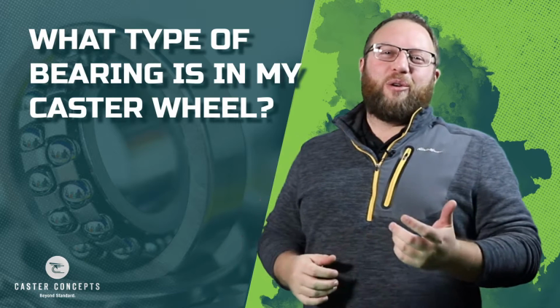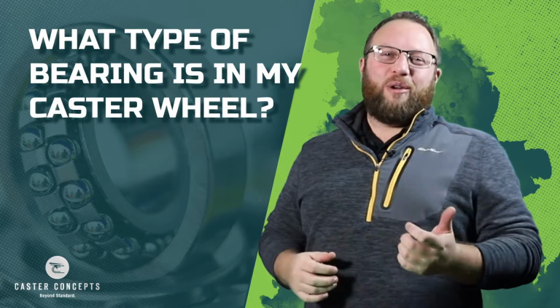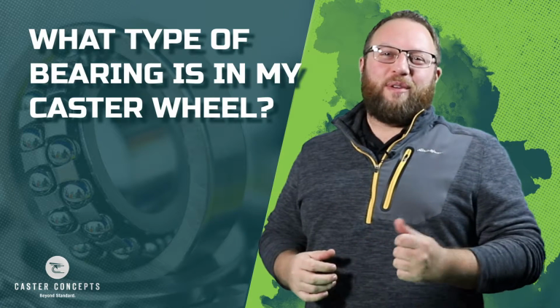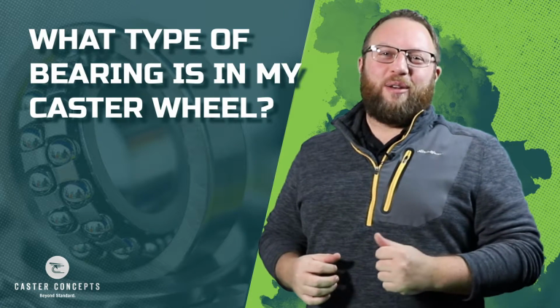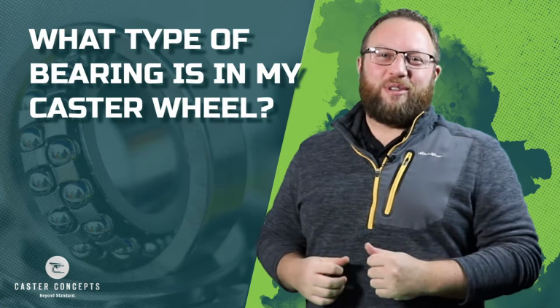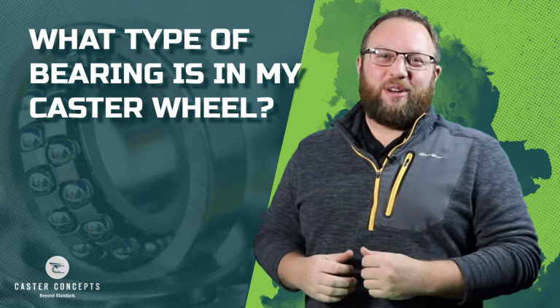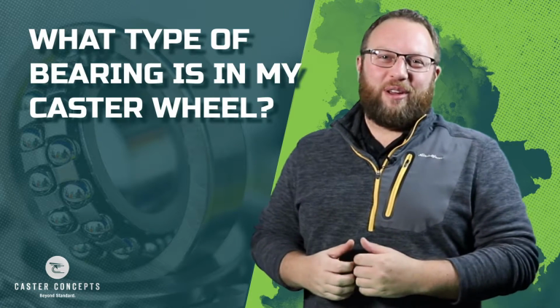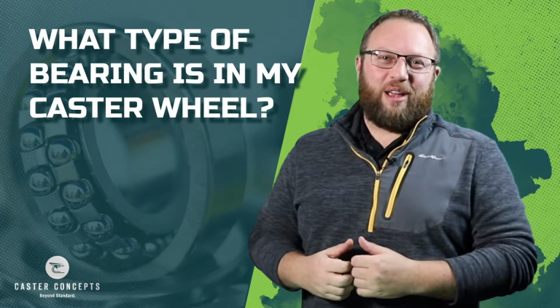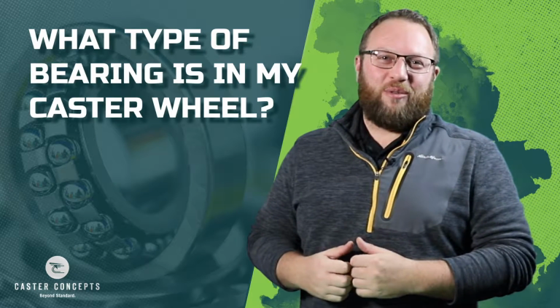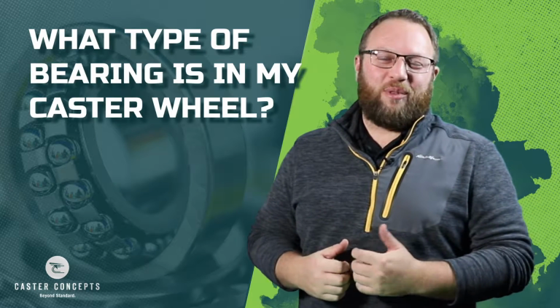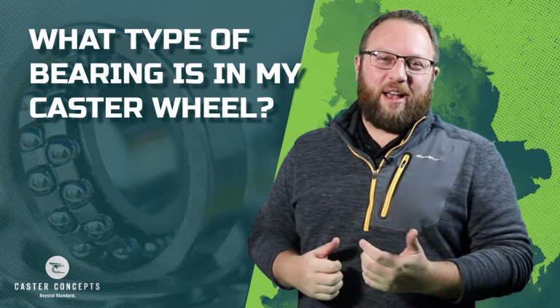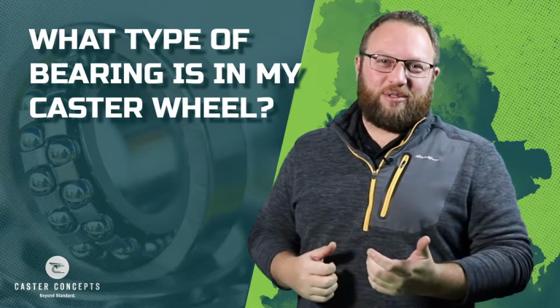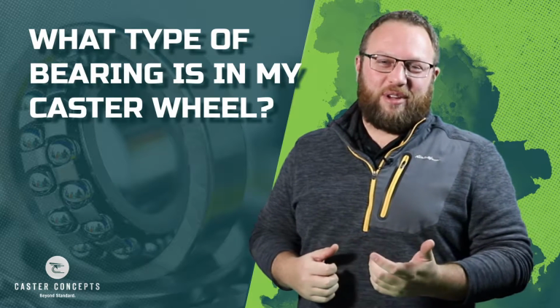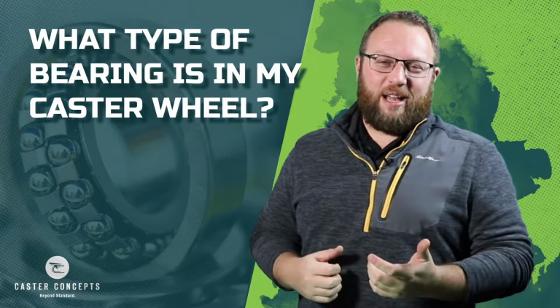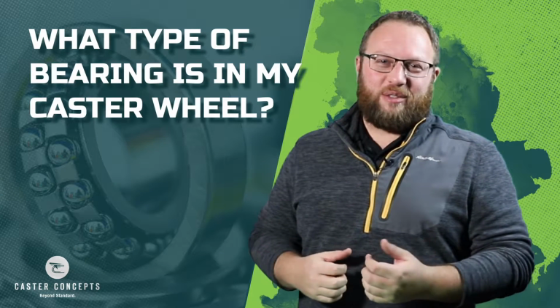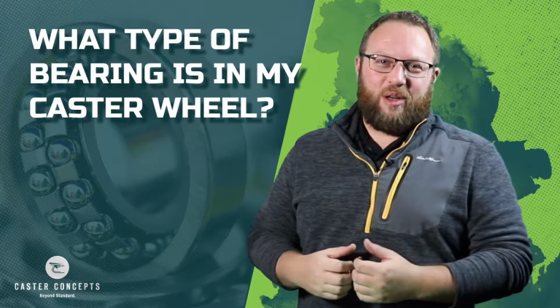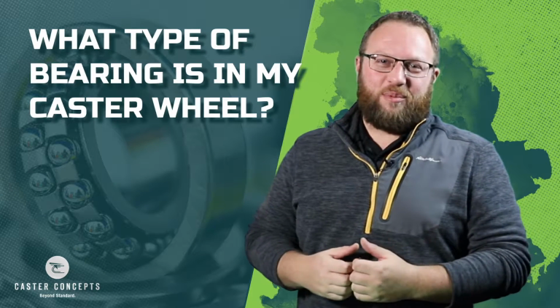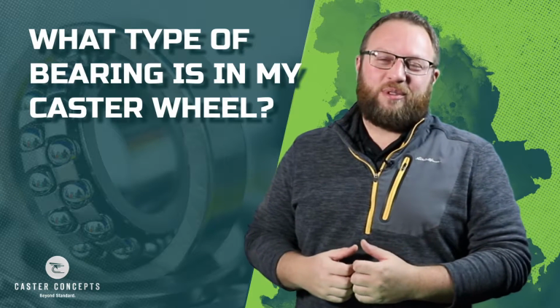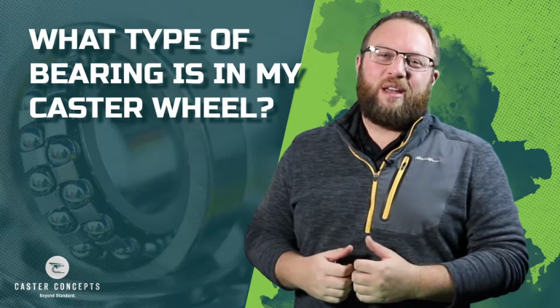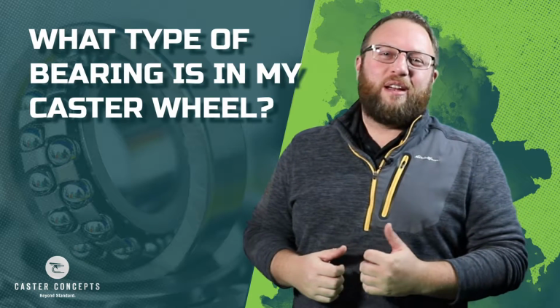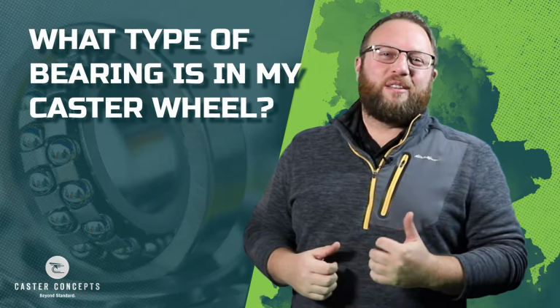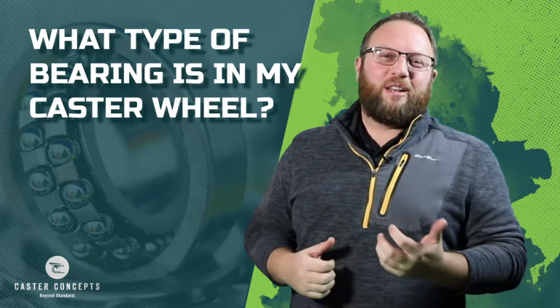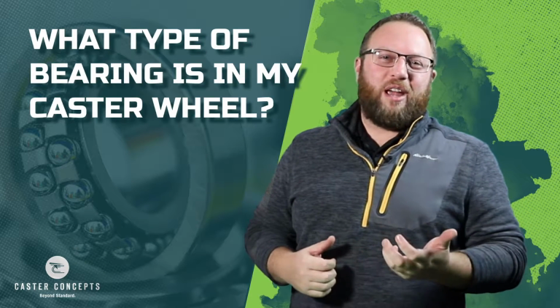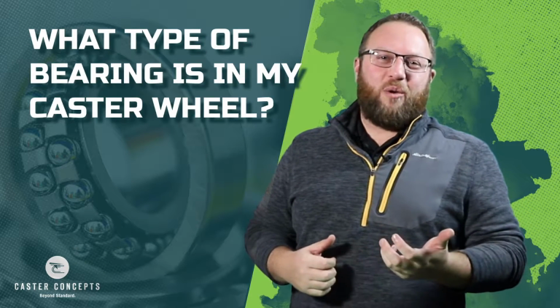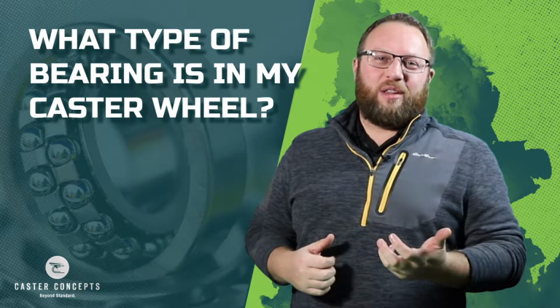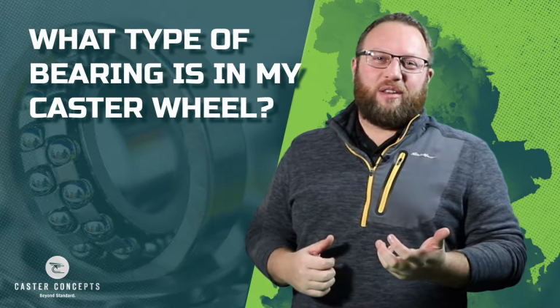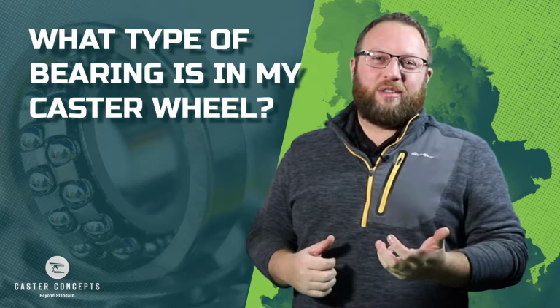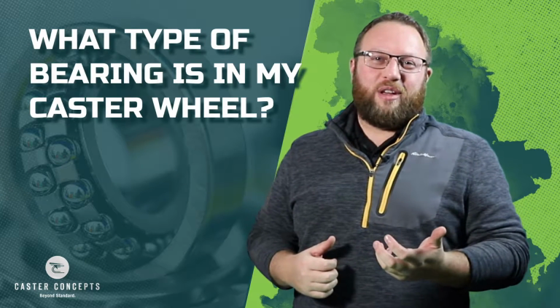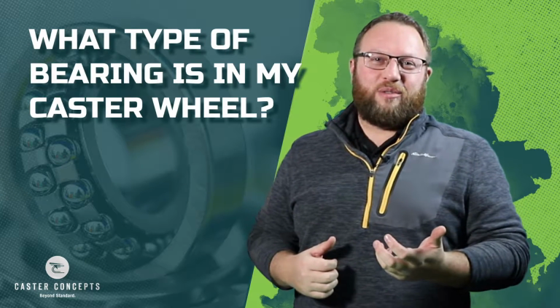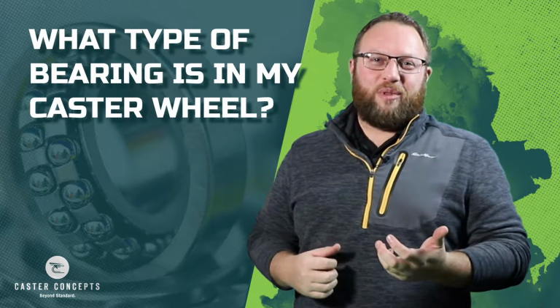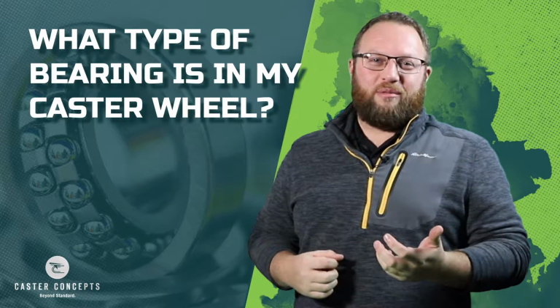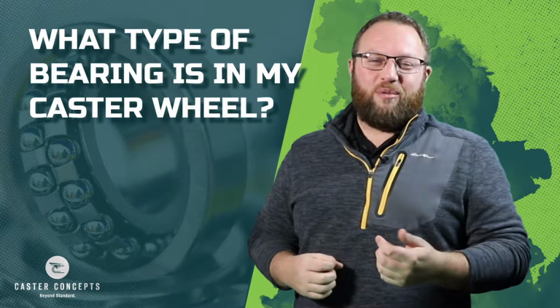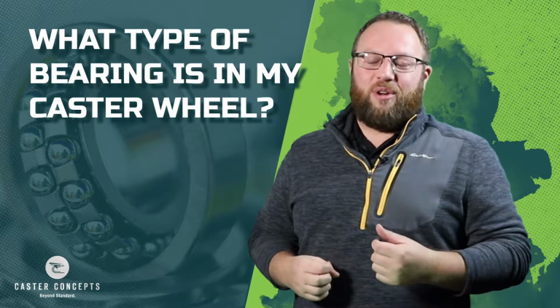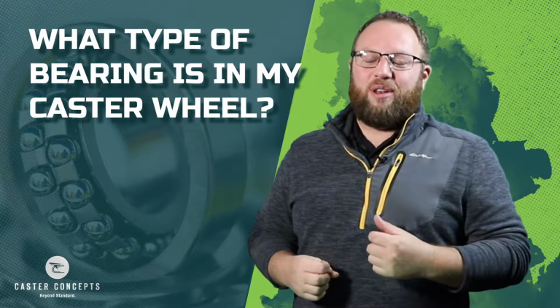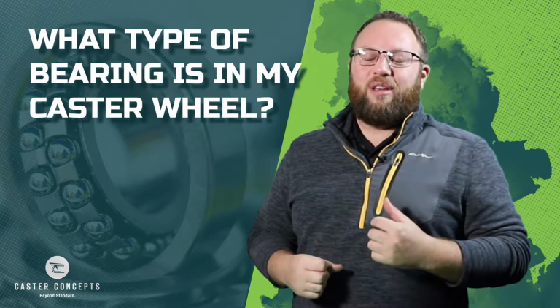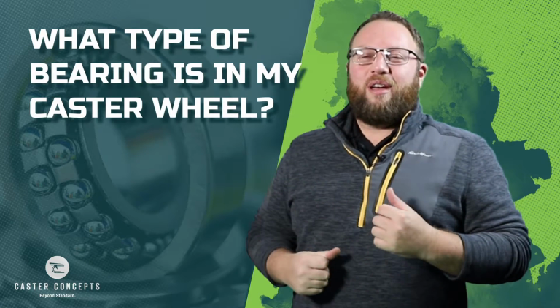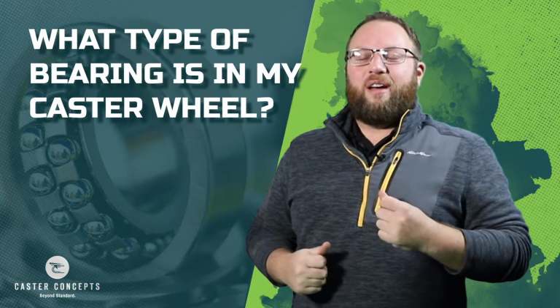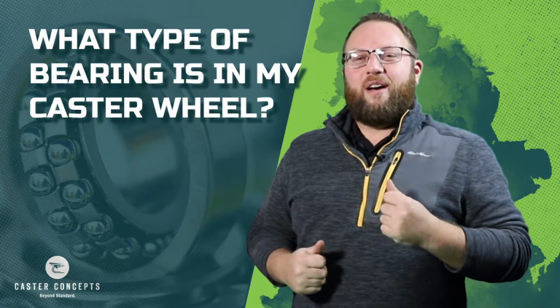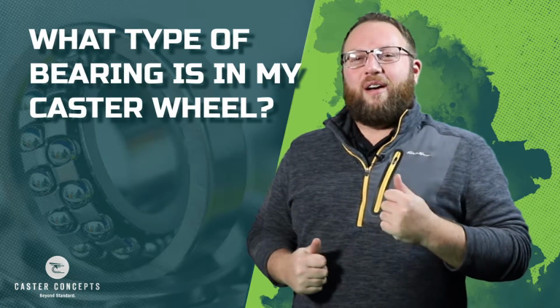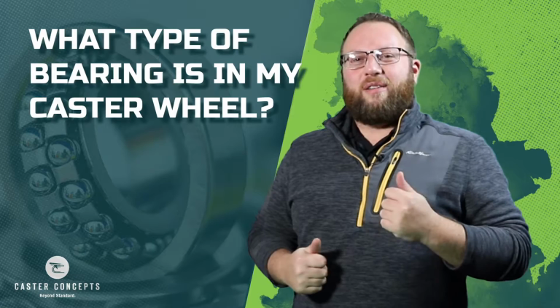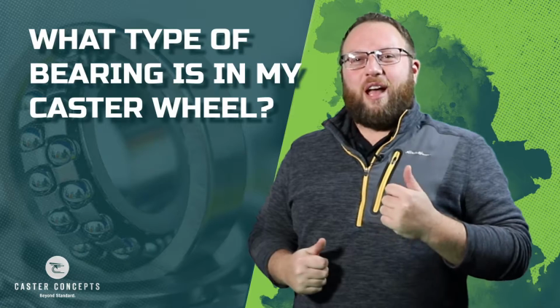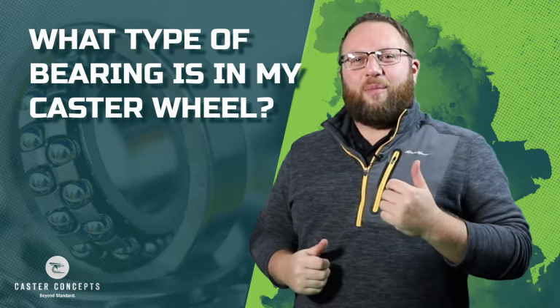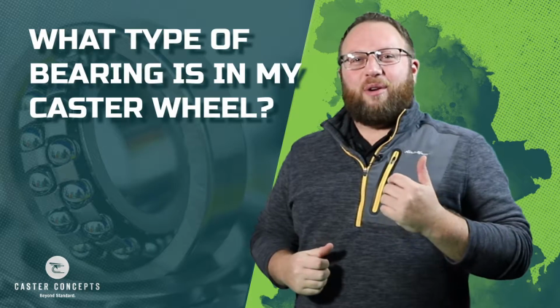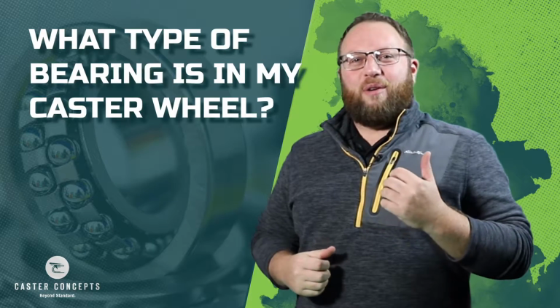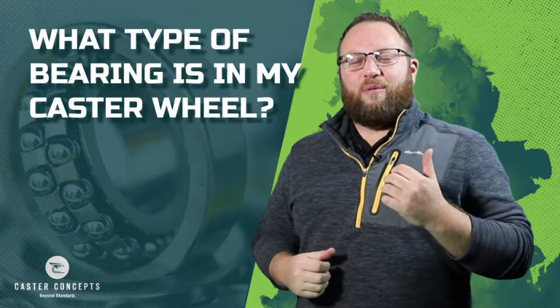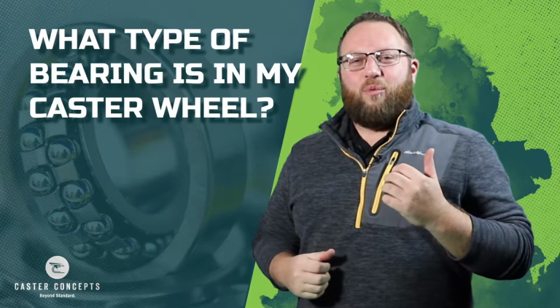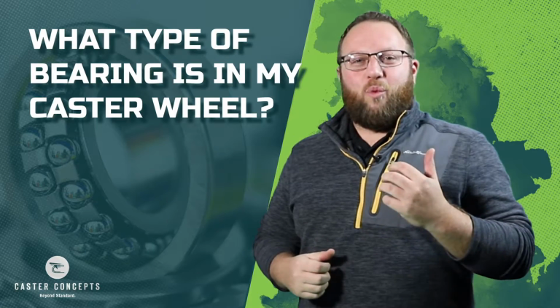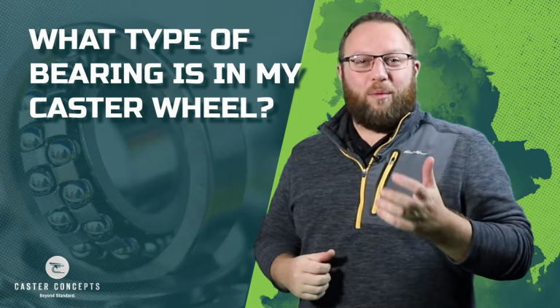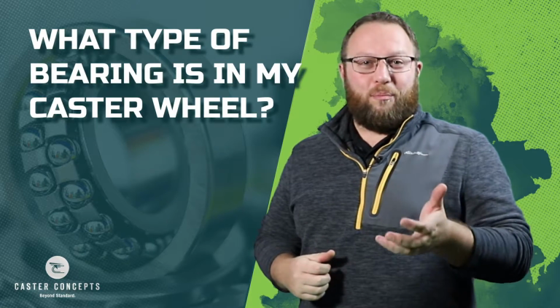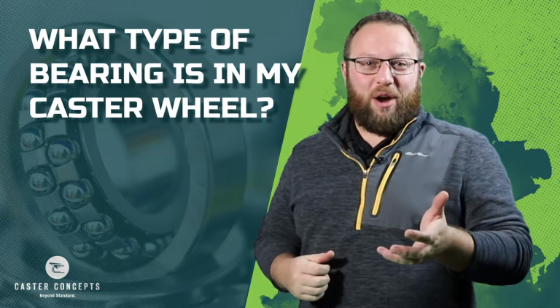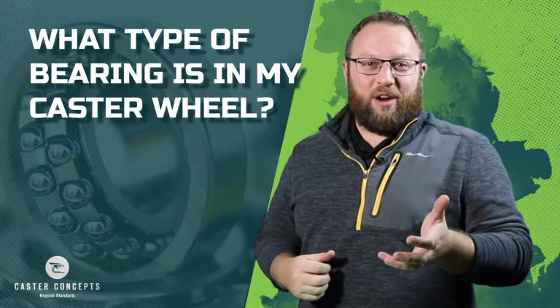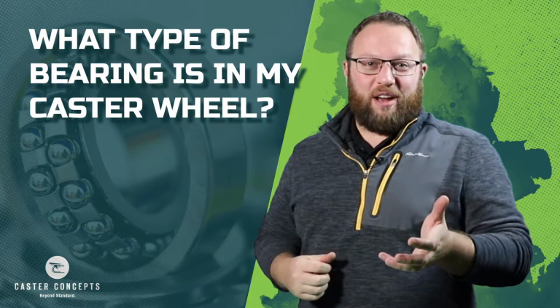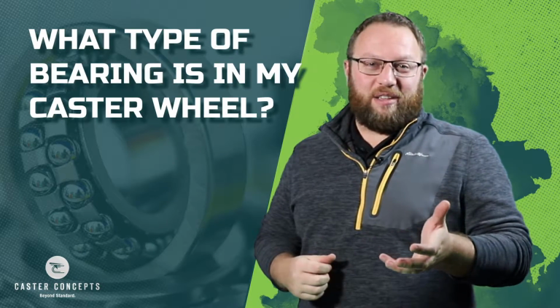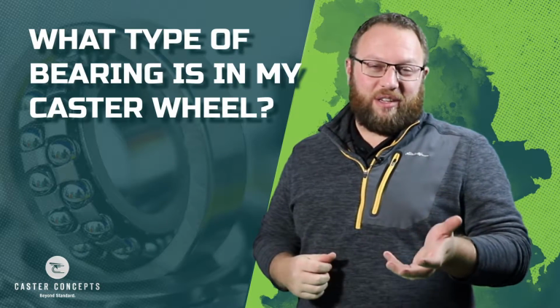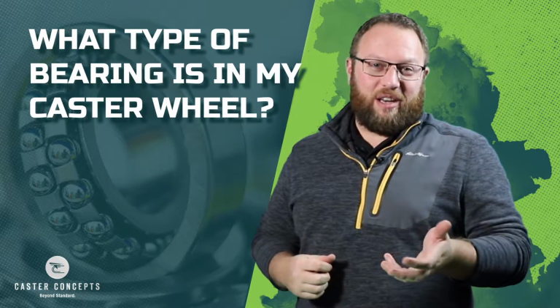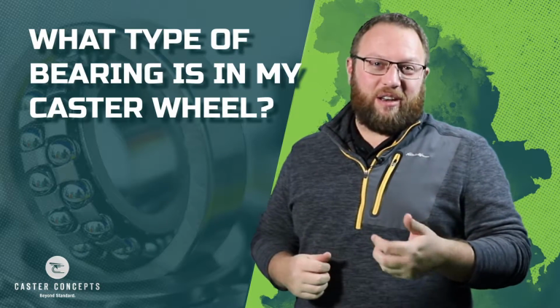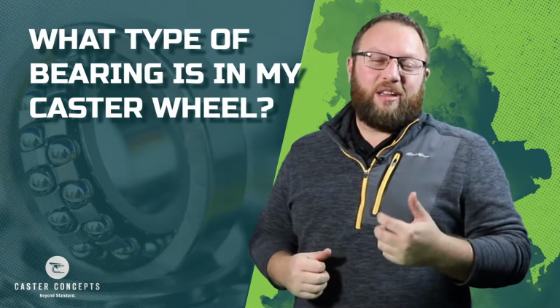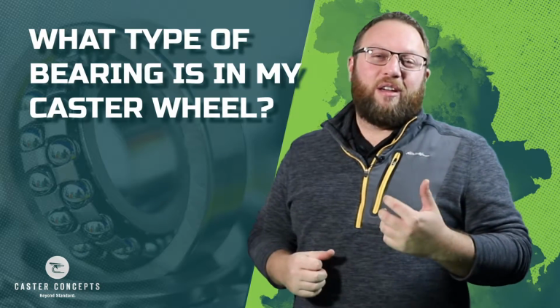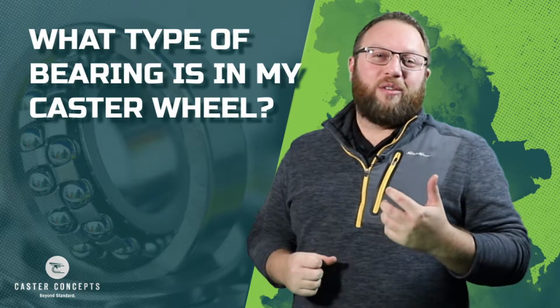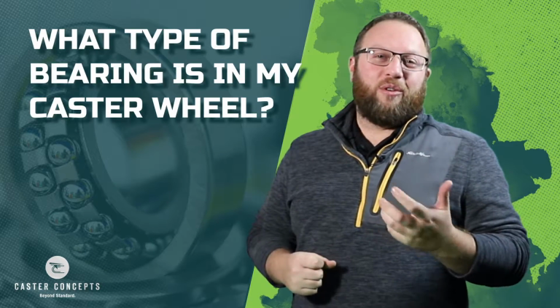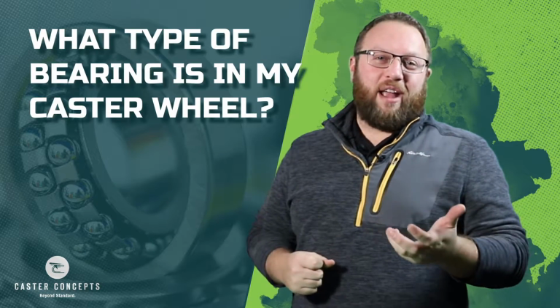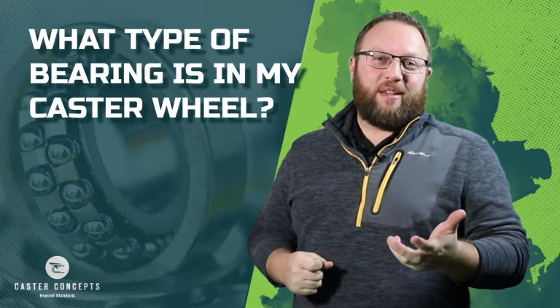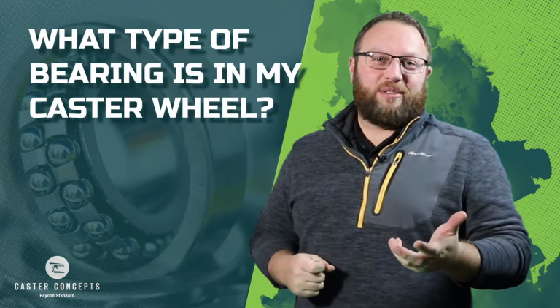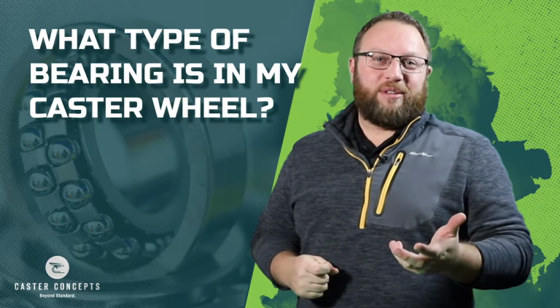Corey Faust here again with Caster Concepts. Today I wanted to discuss with everyone the topic of what bearing is in your caster.